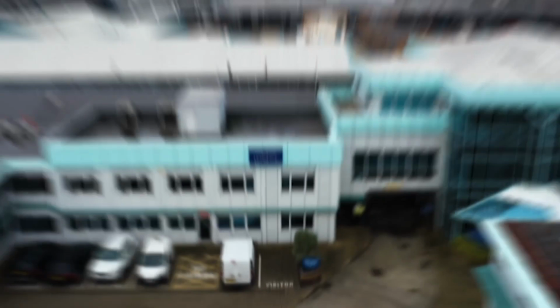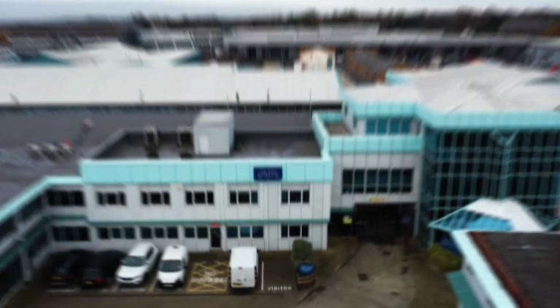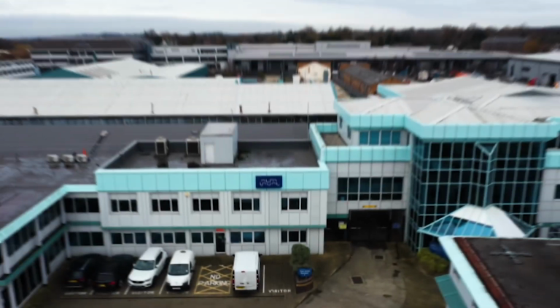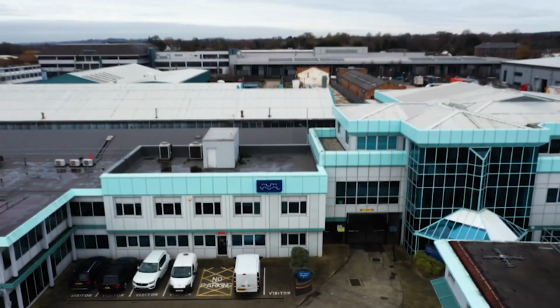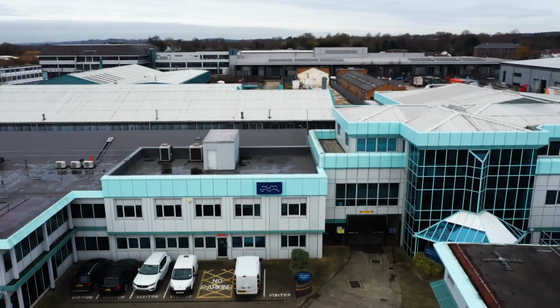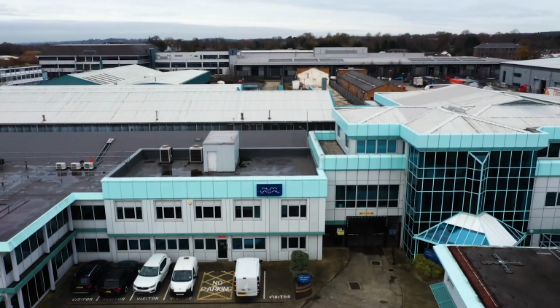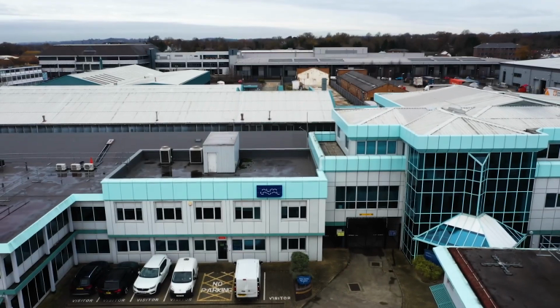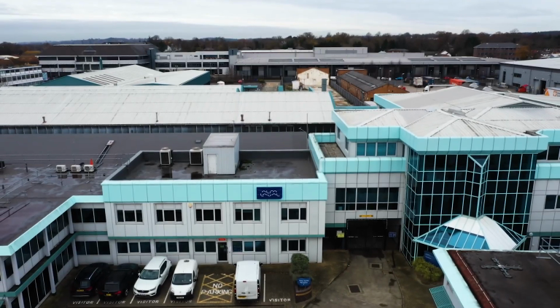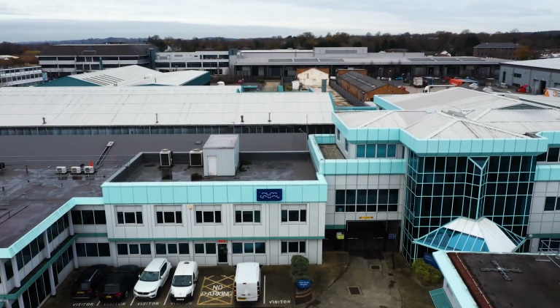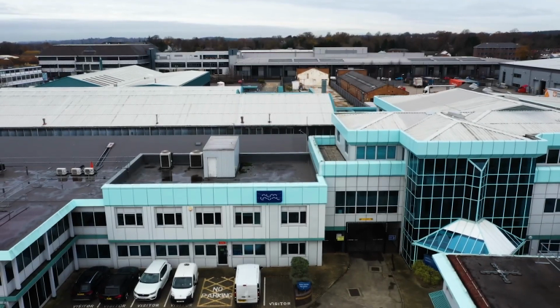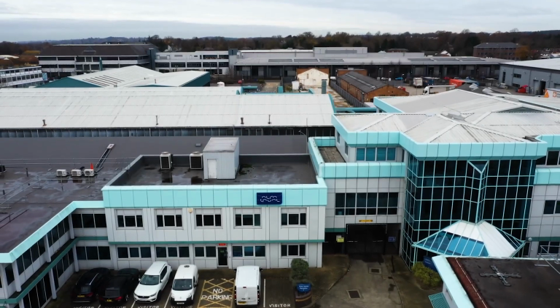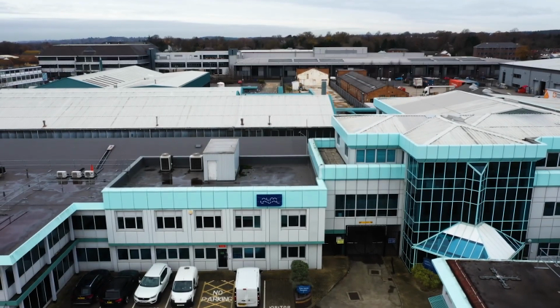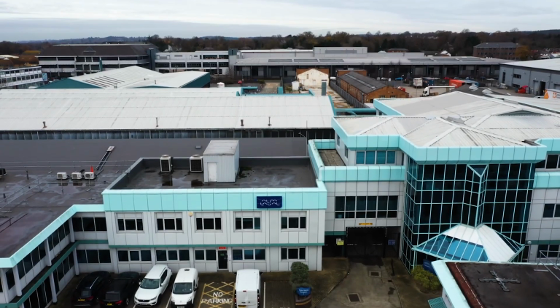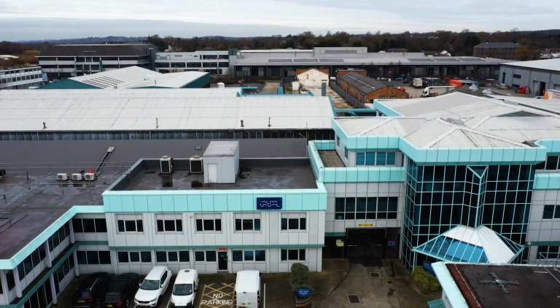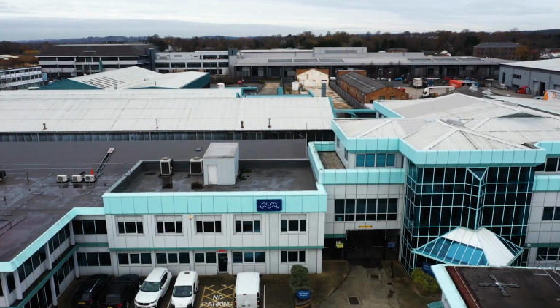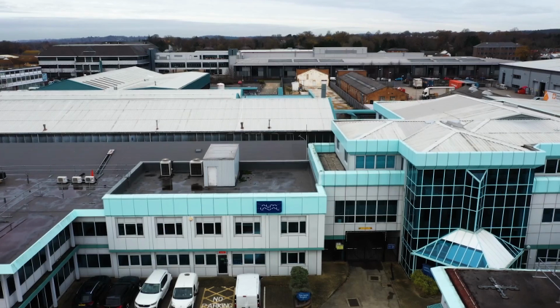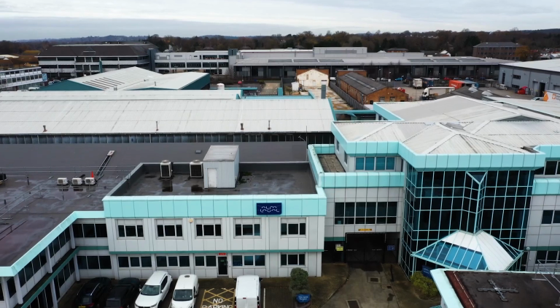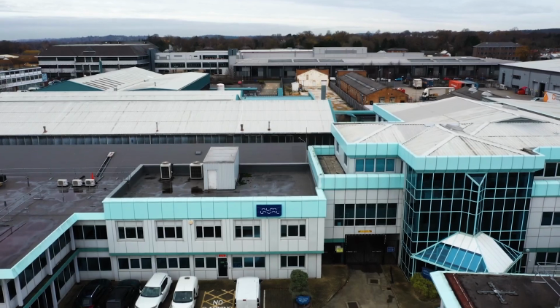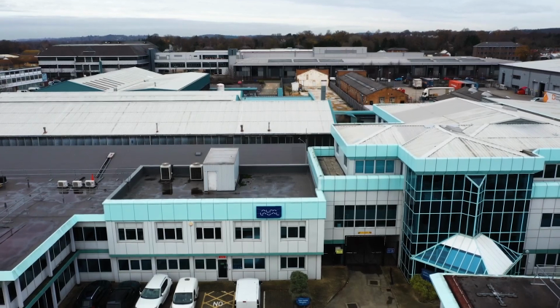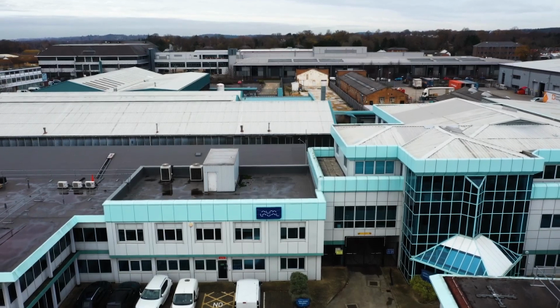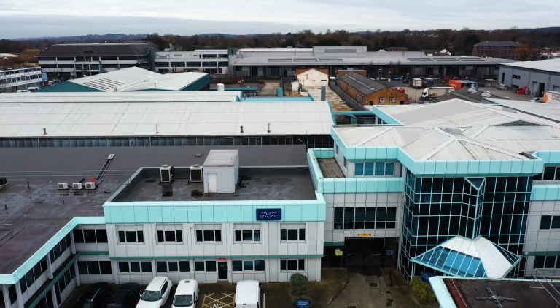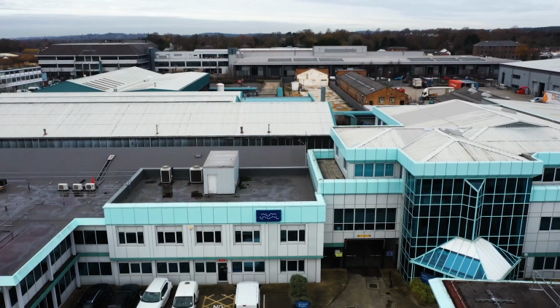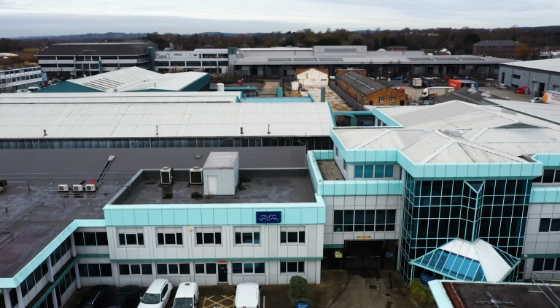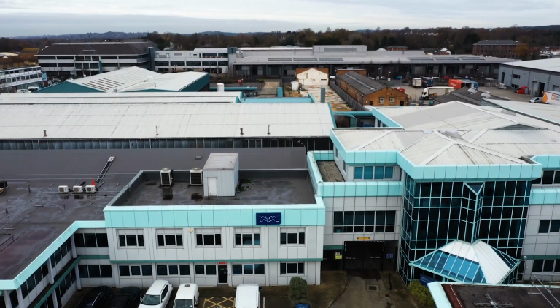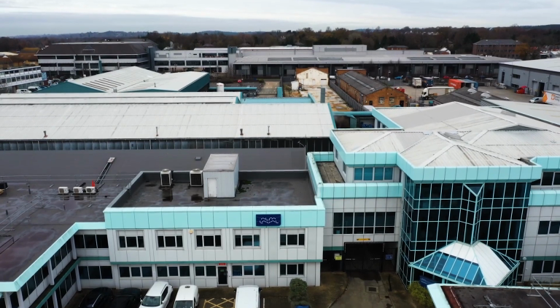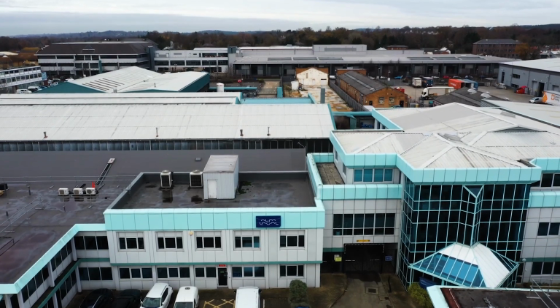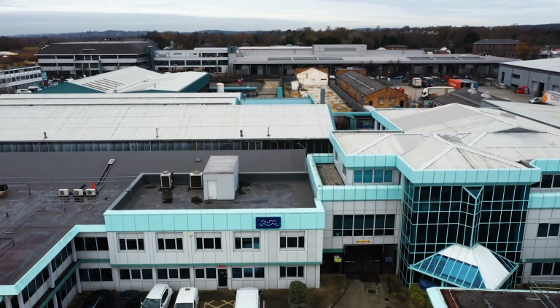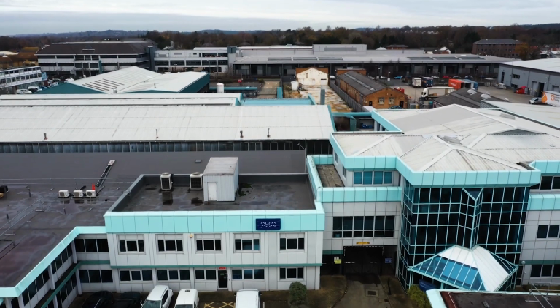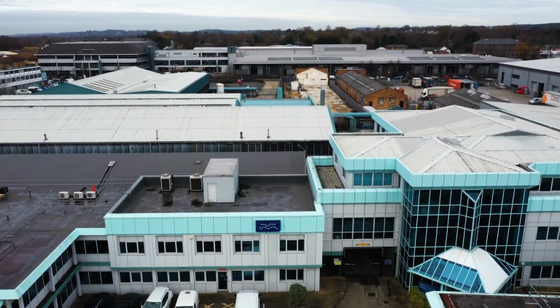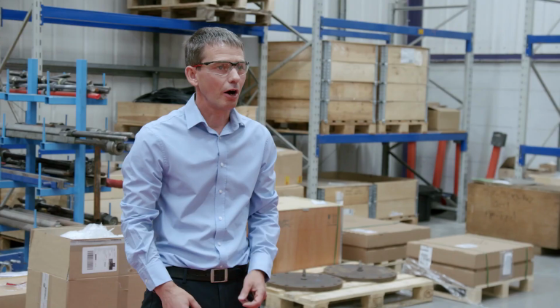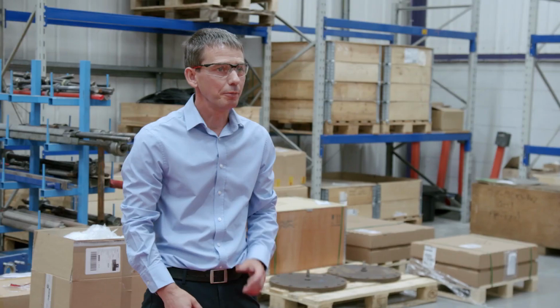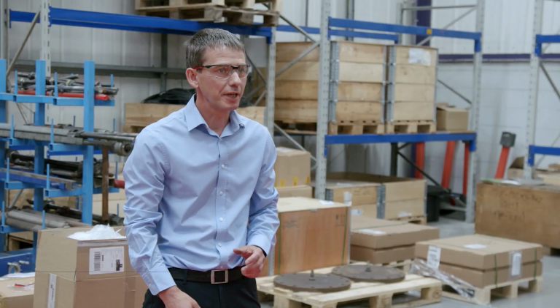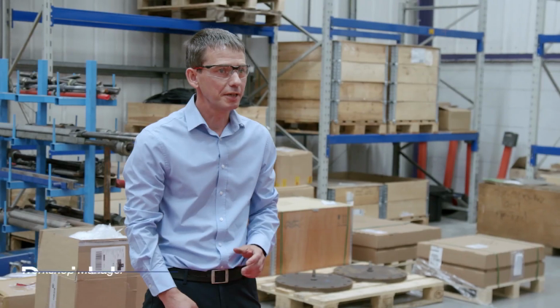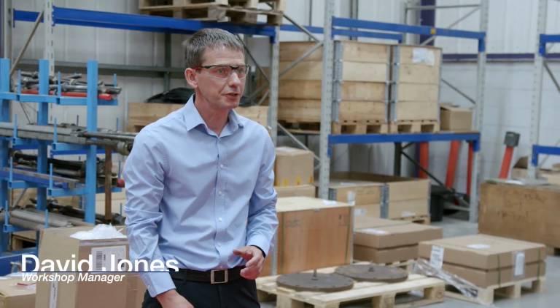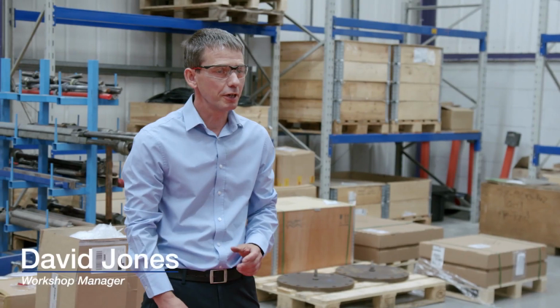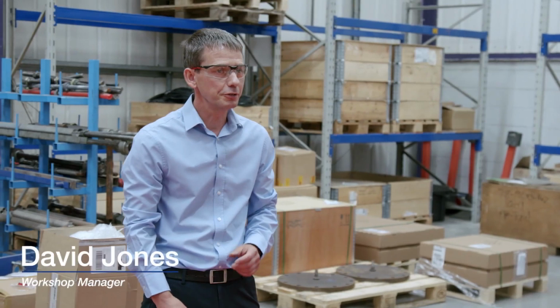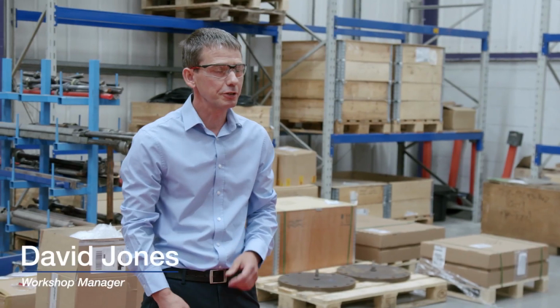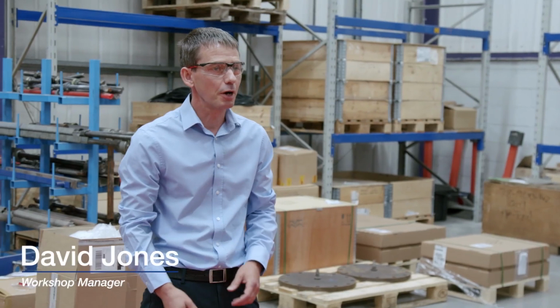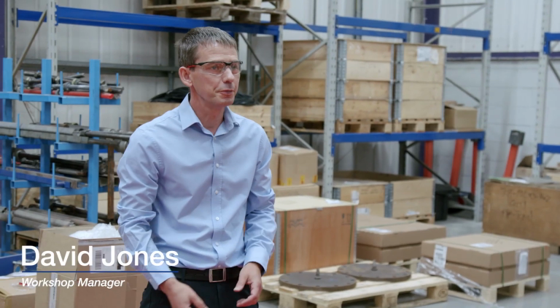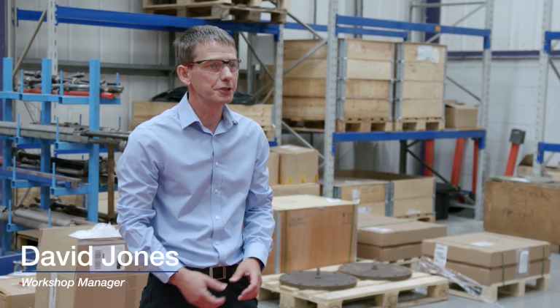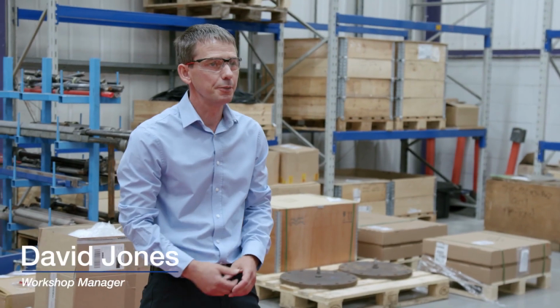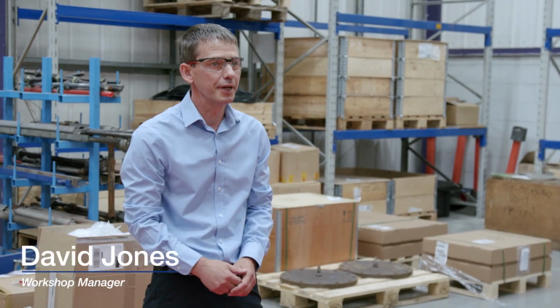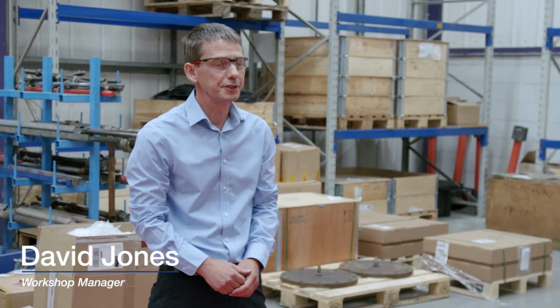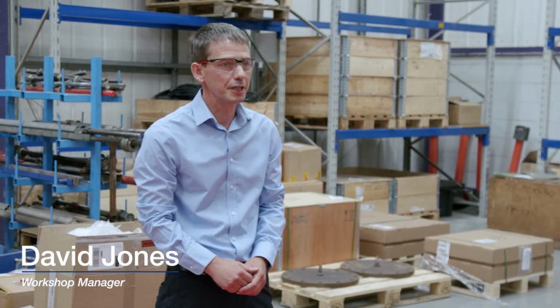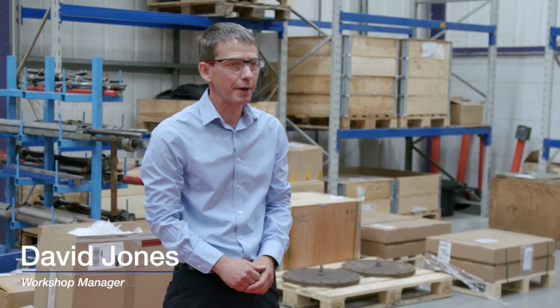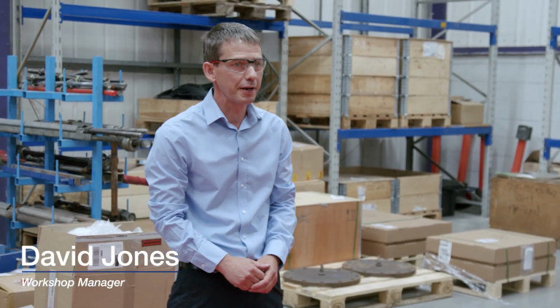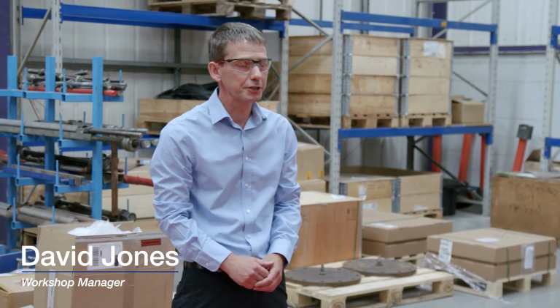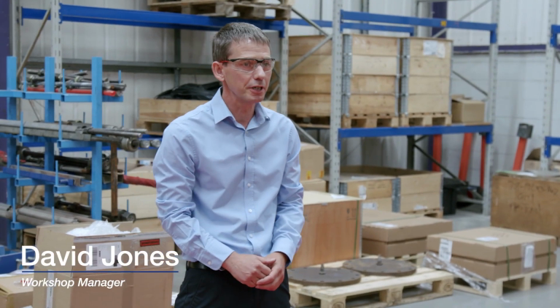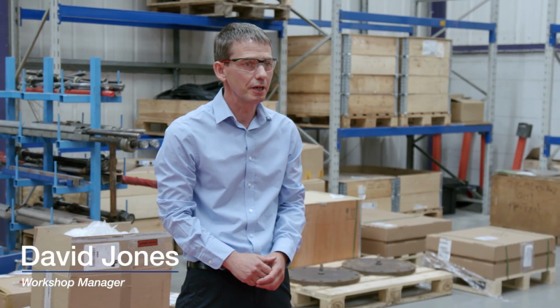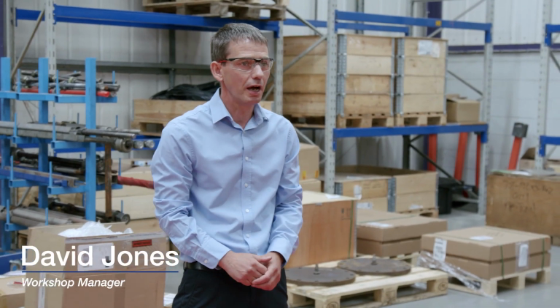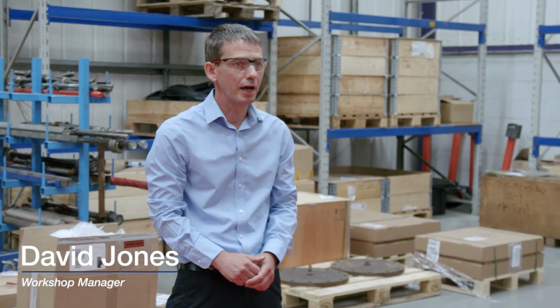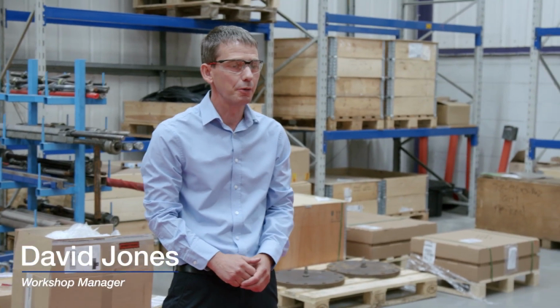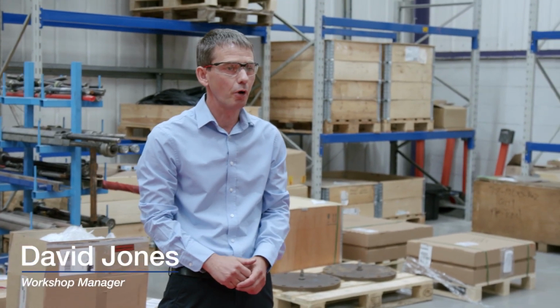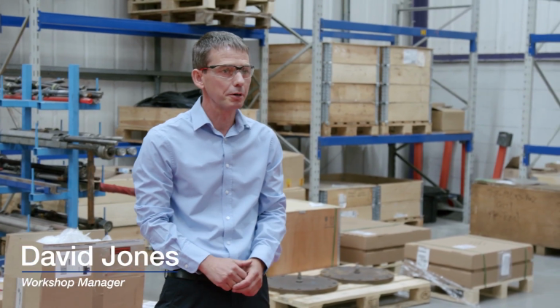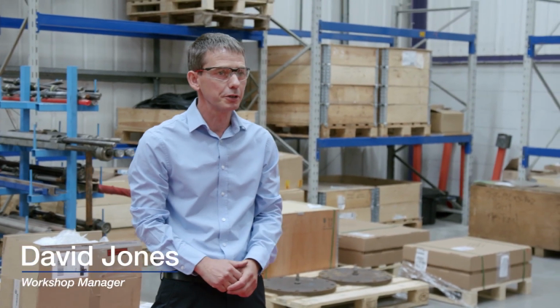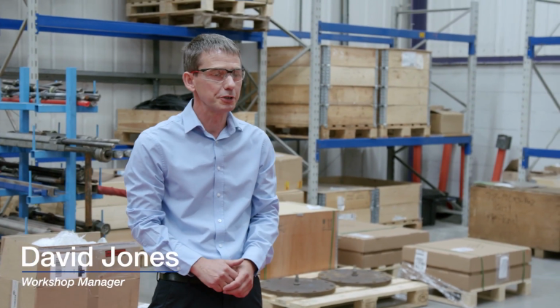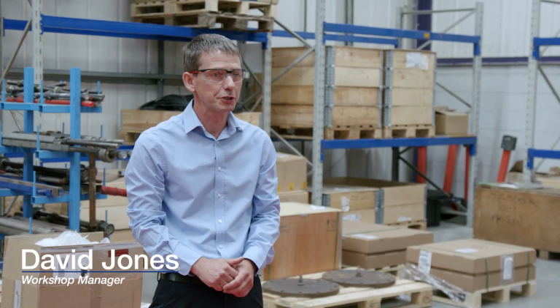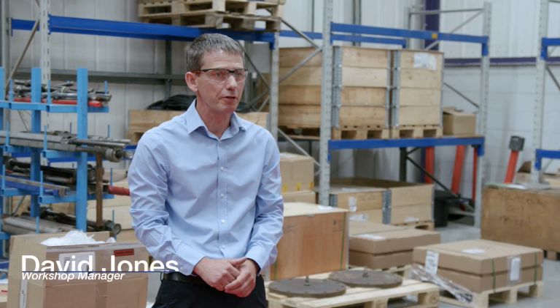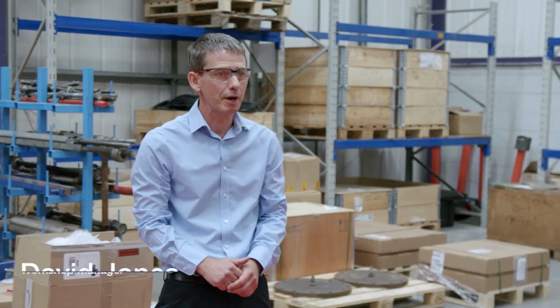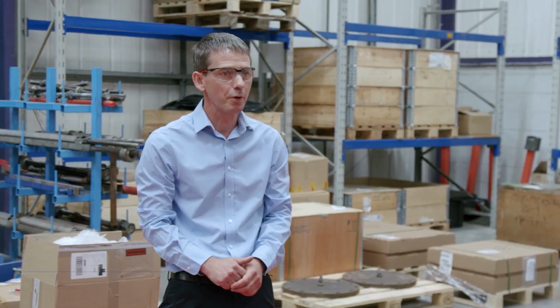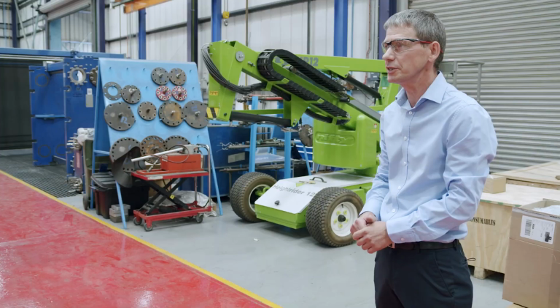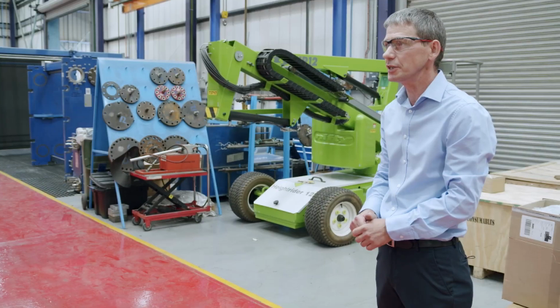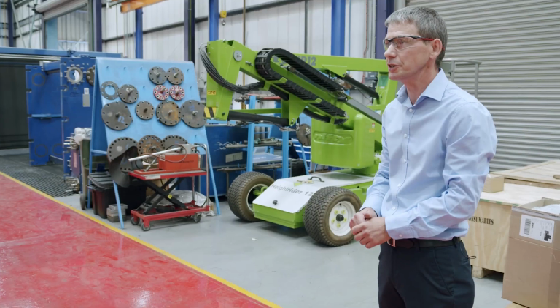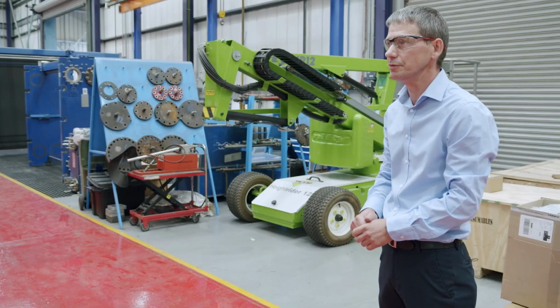Hello and welcome to Alfa Laval's Advanced Service Centre here in Camberley. I'm Dave Jones, I'm the GPHE Manager and what I'm going to do is show you around my section.